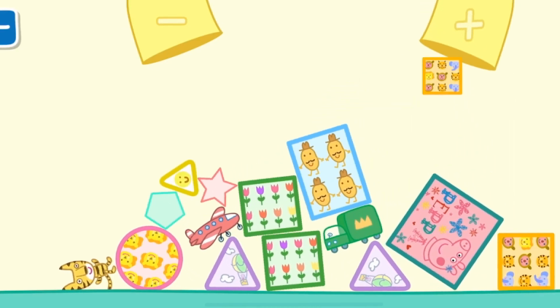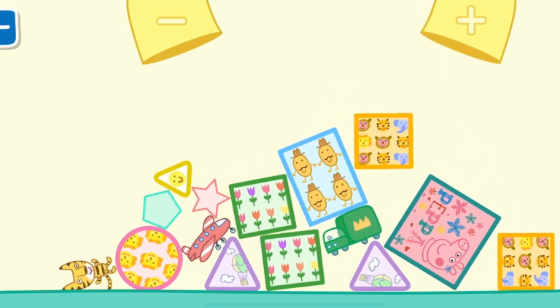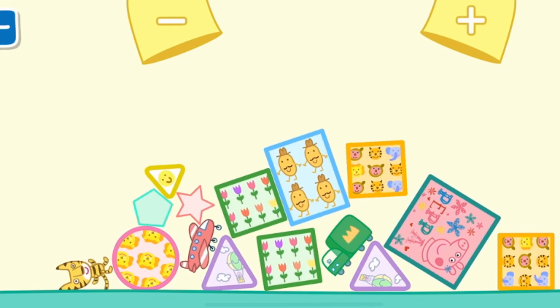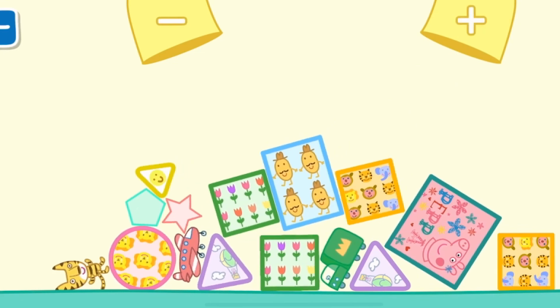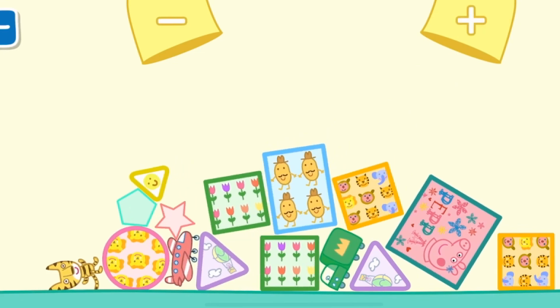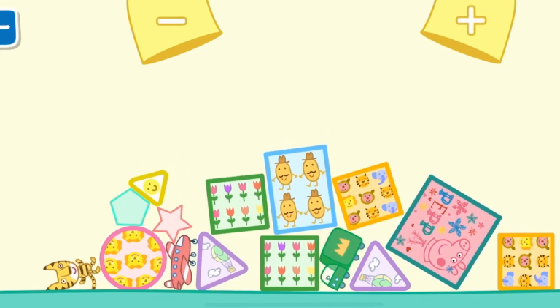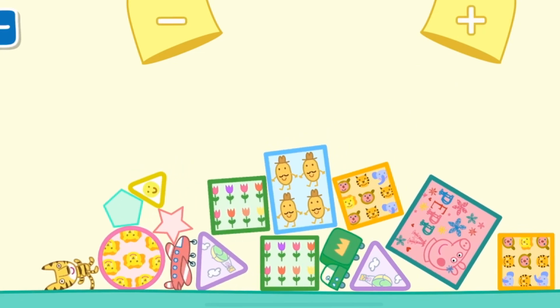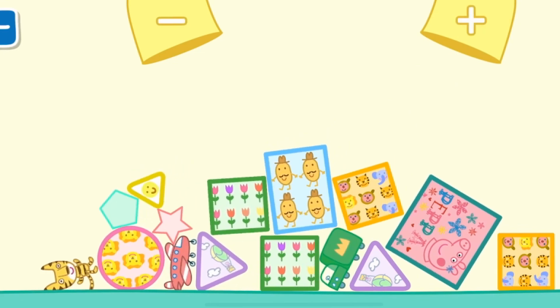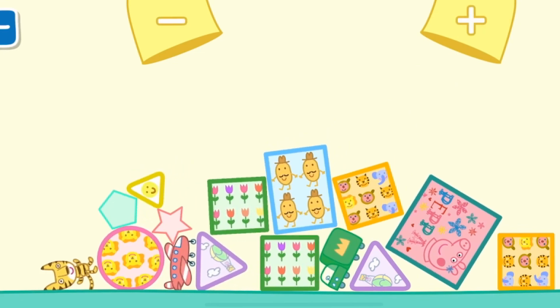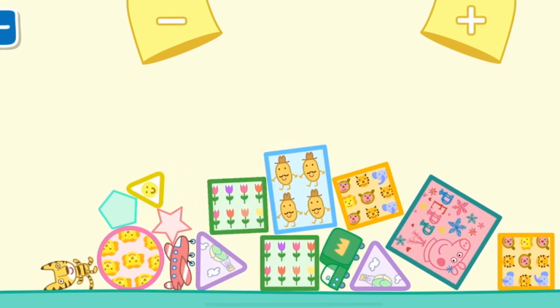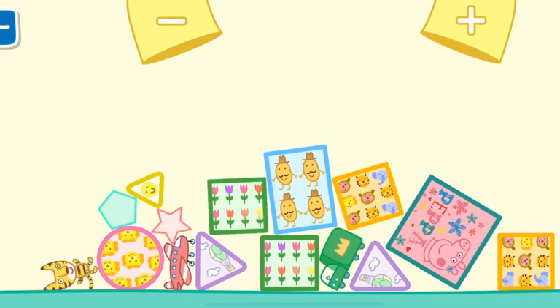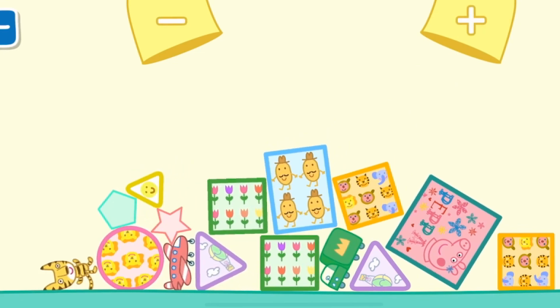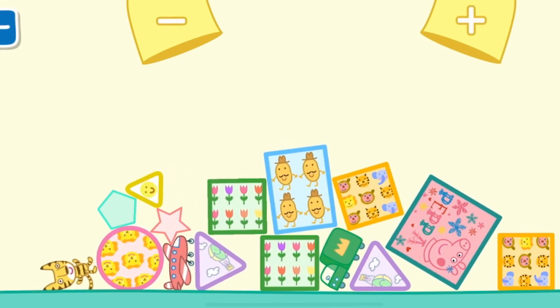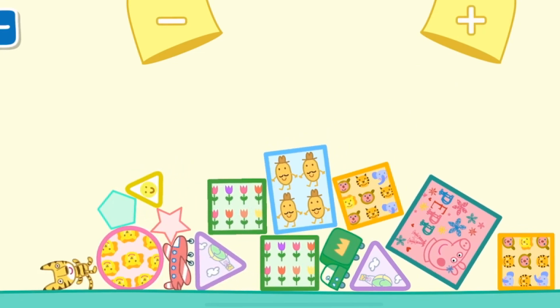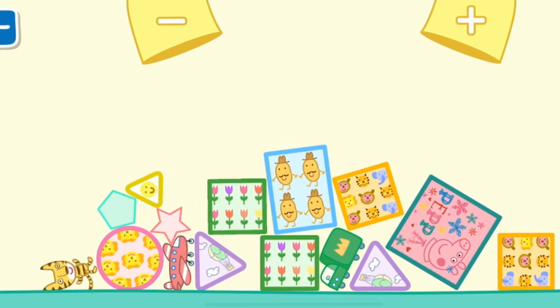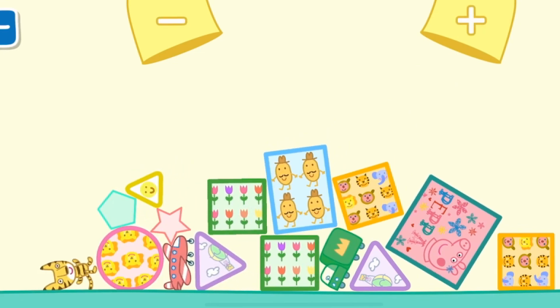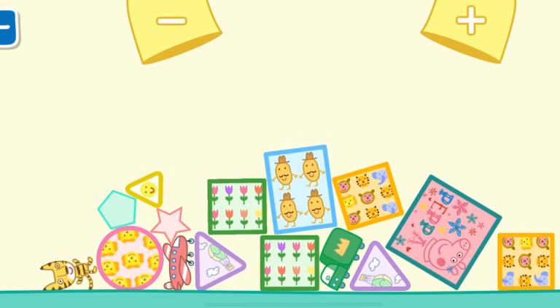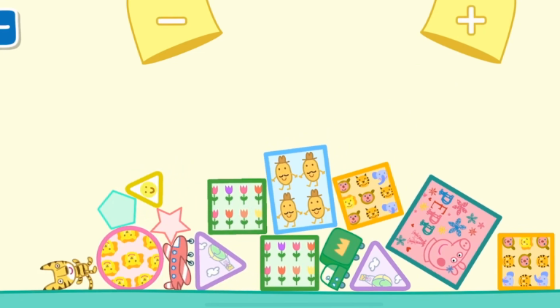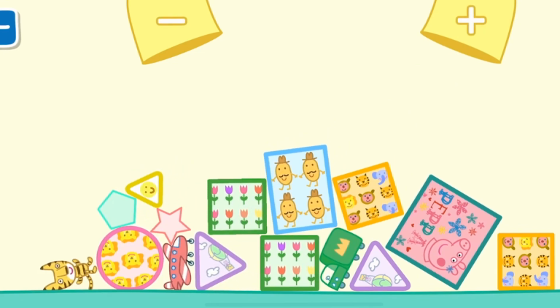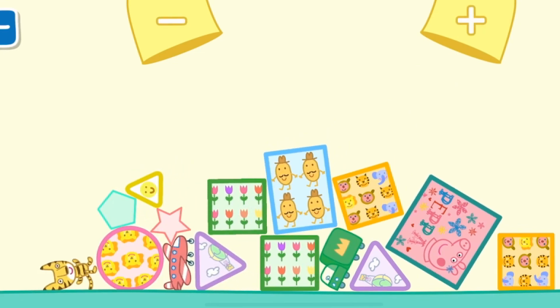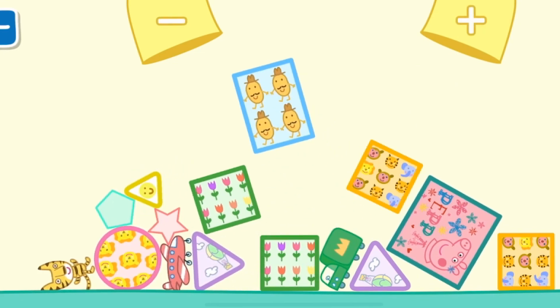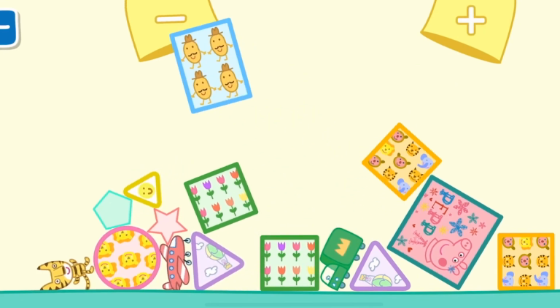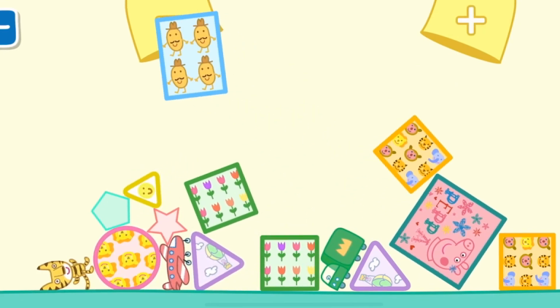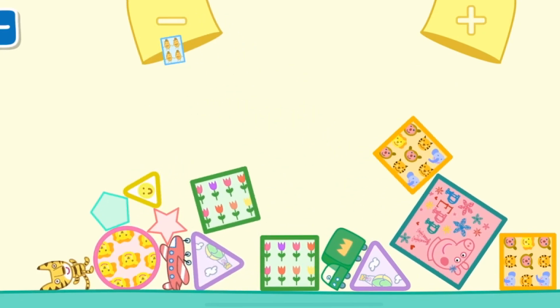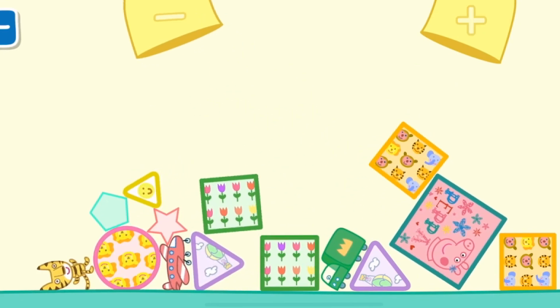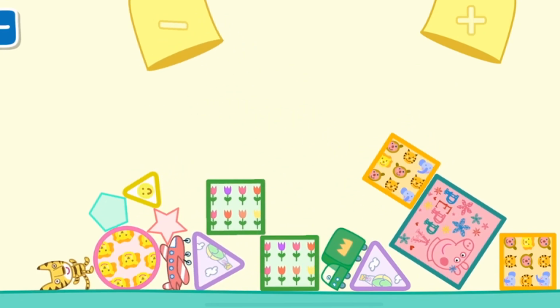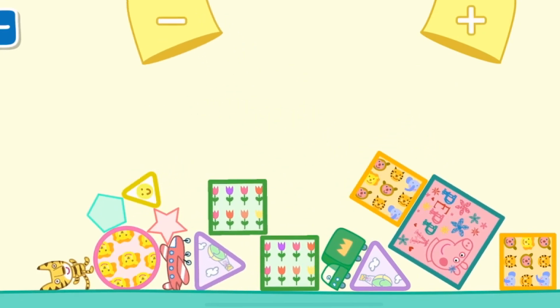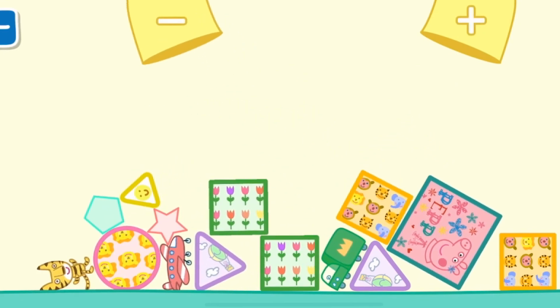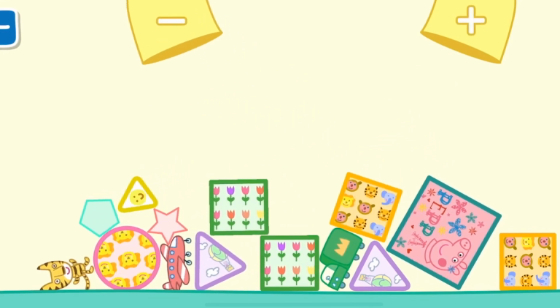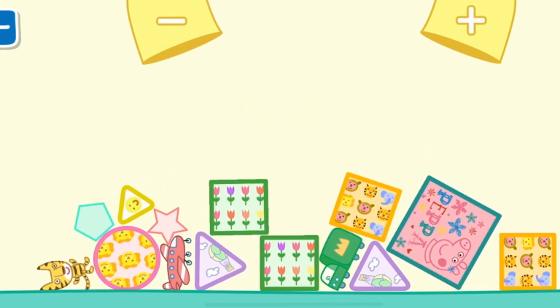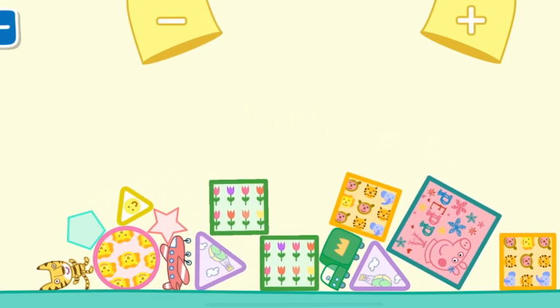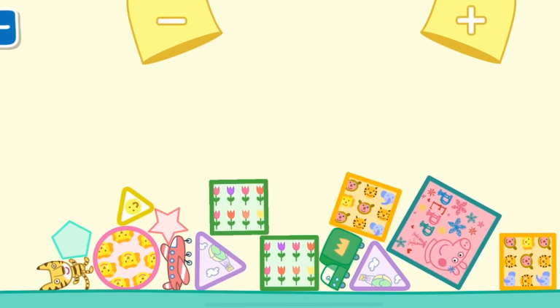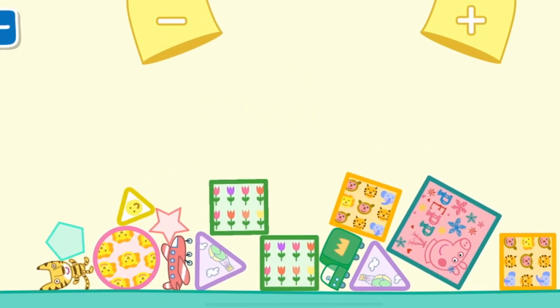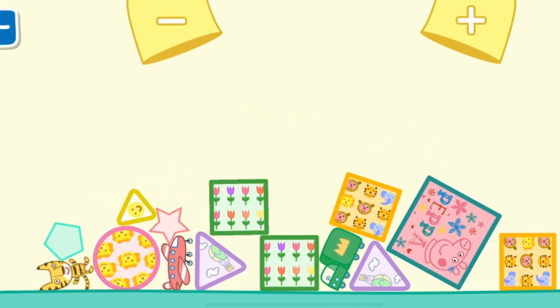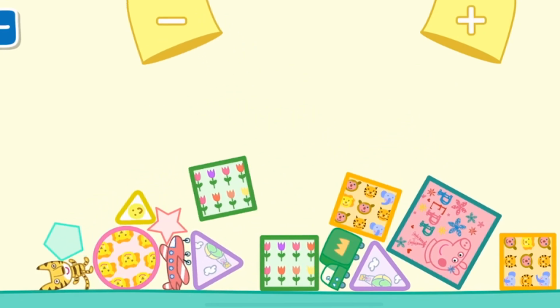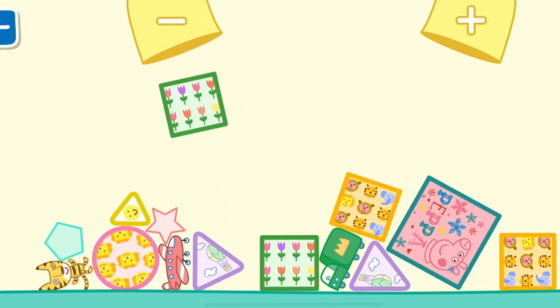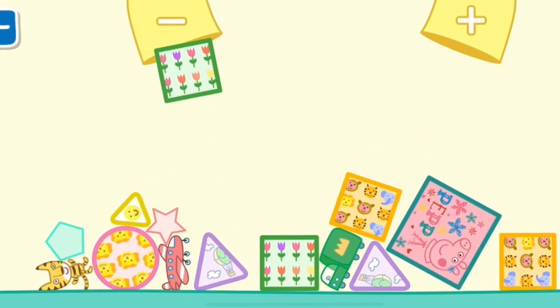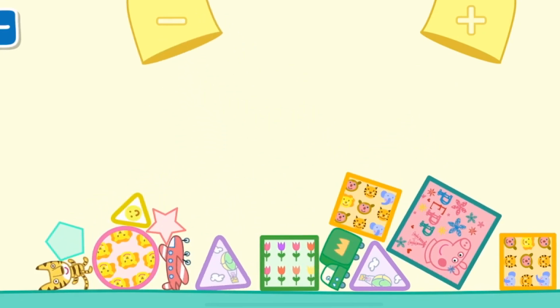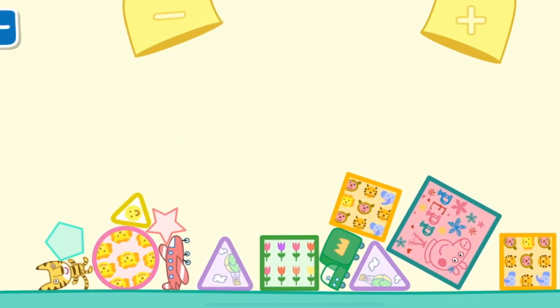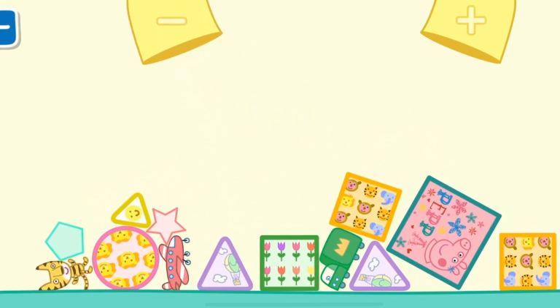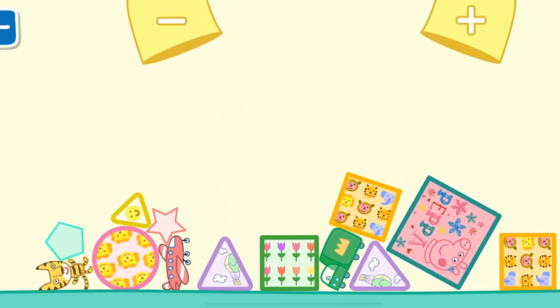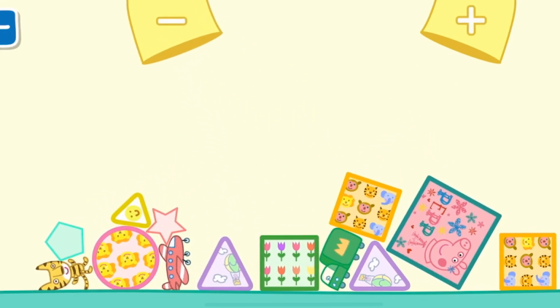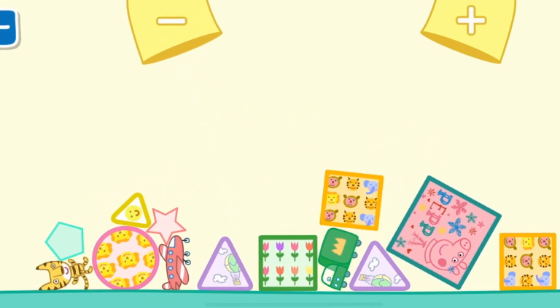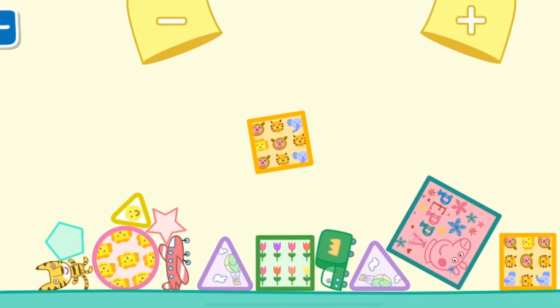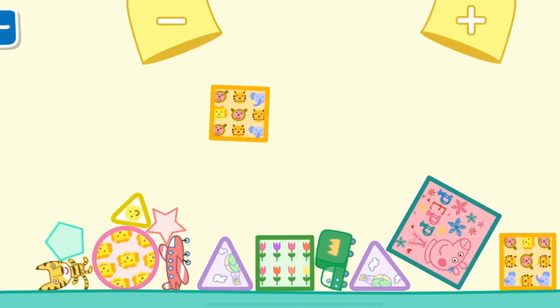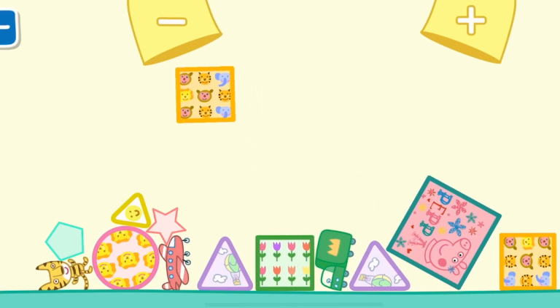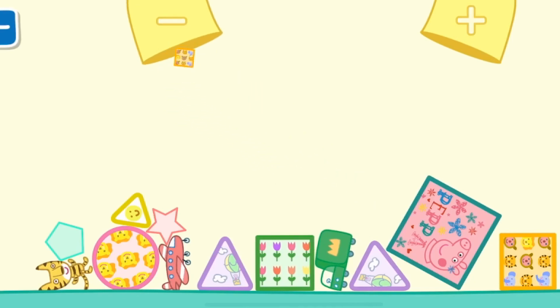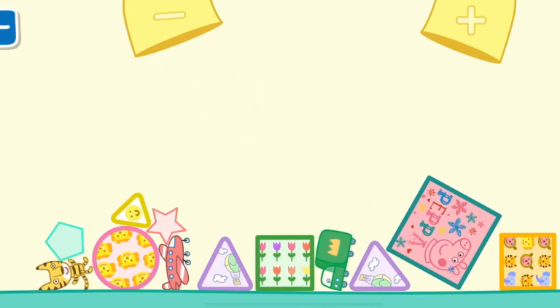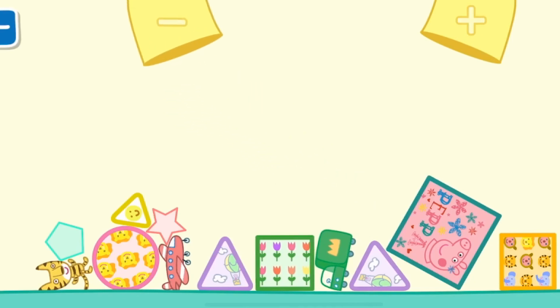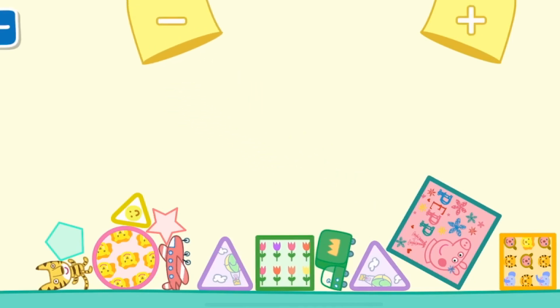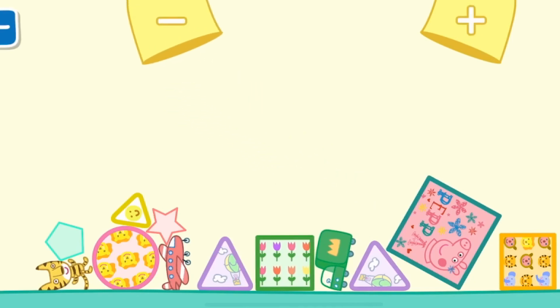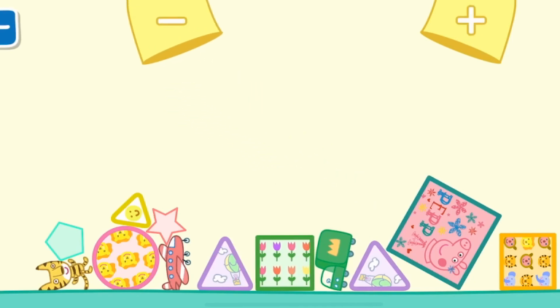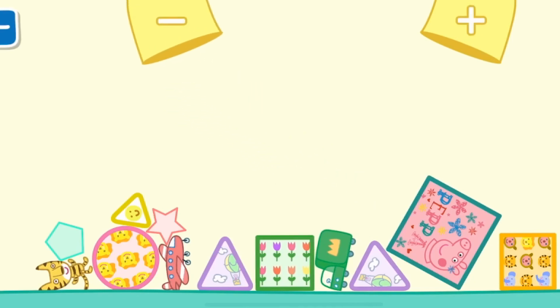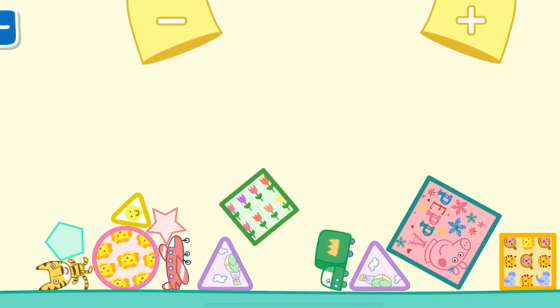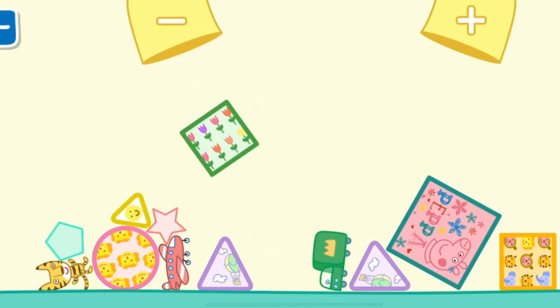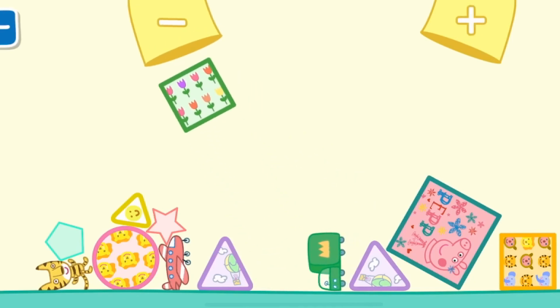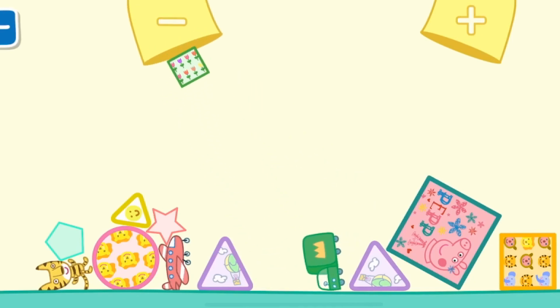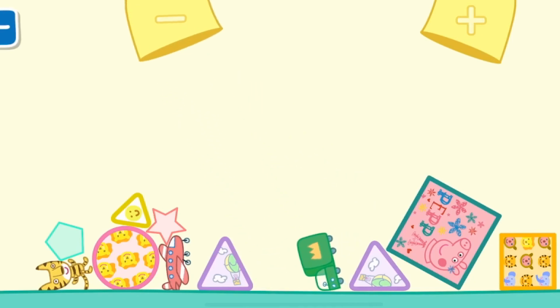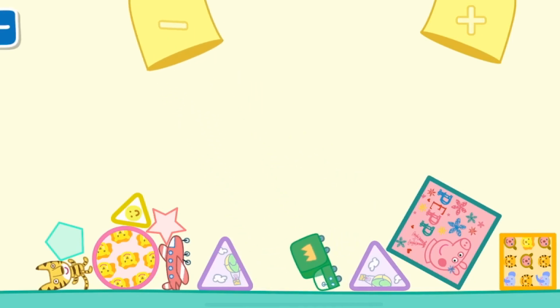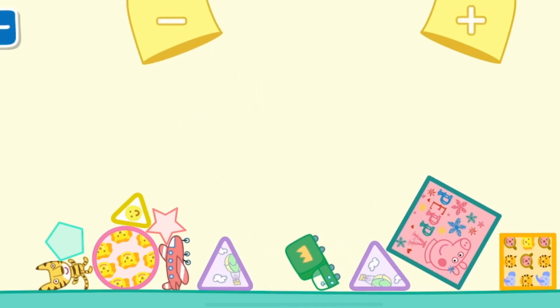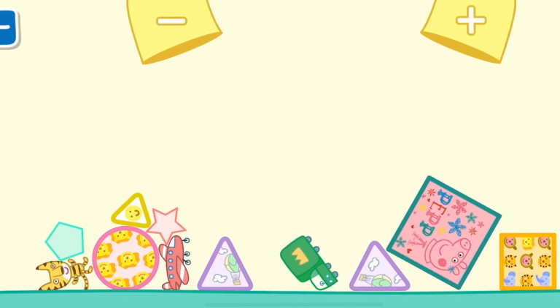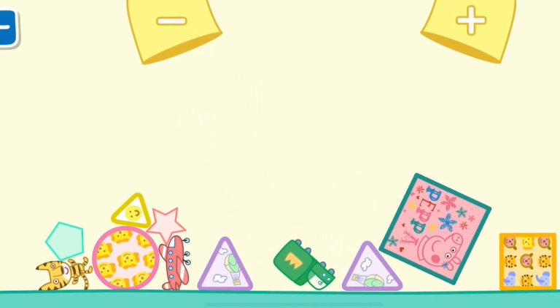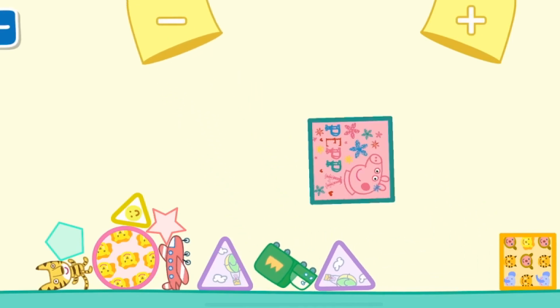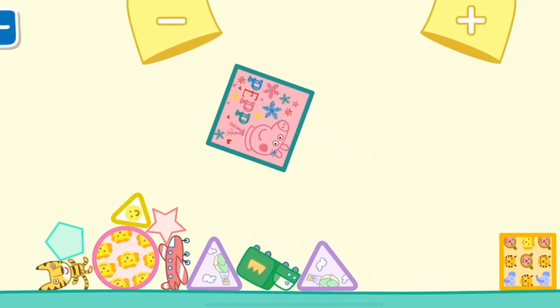3, 5, 7, 10. Rectangle. Square, square, square, square, square. Toy truck.